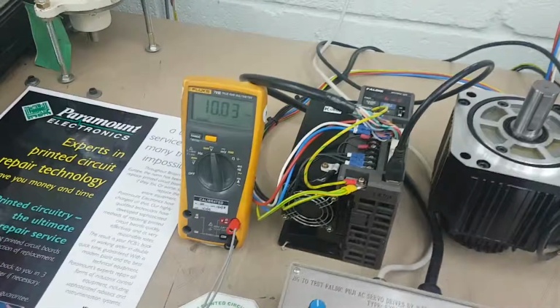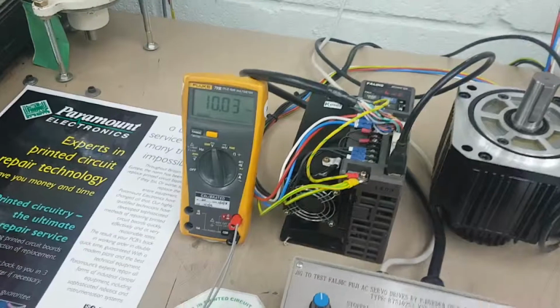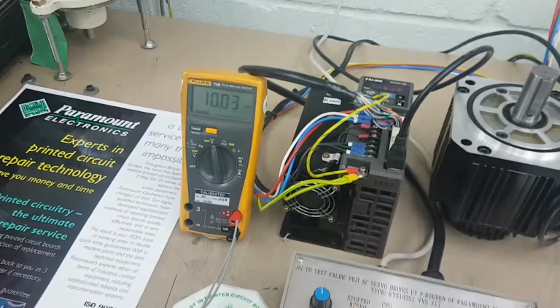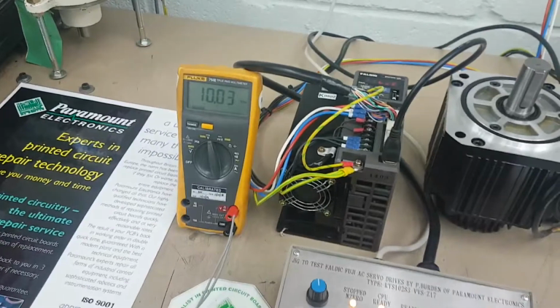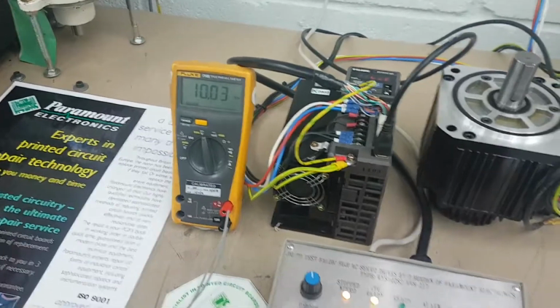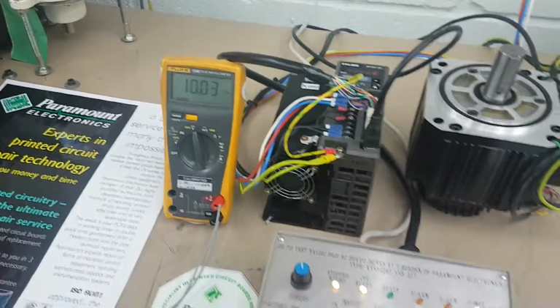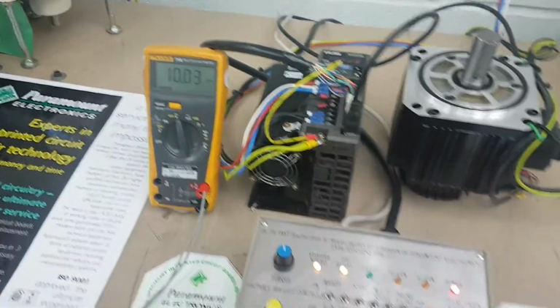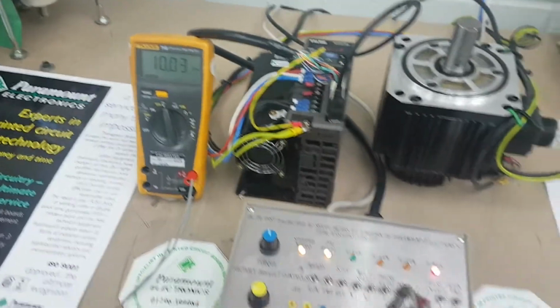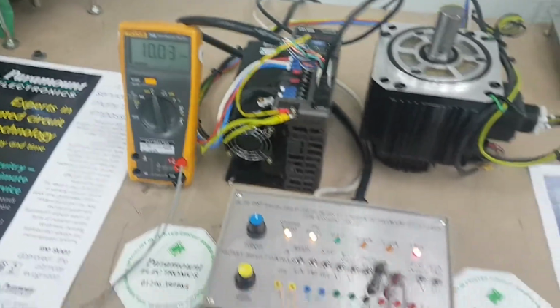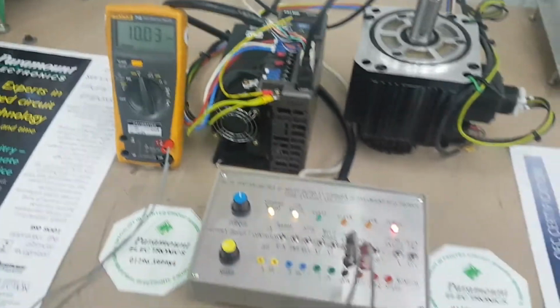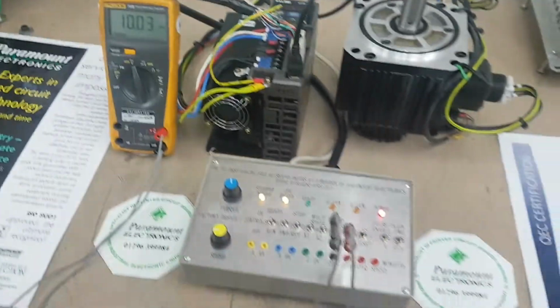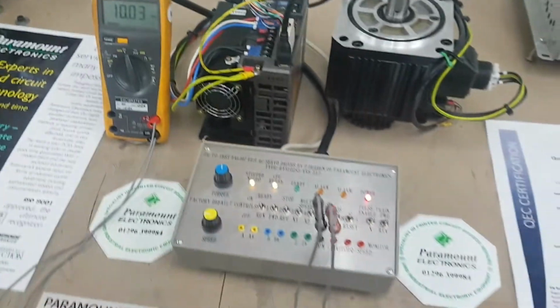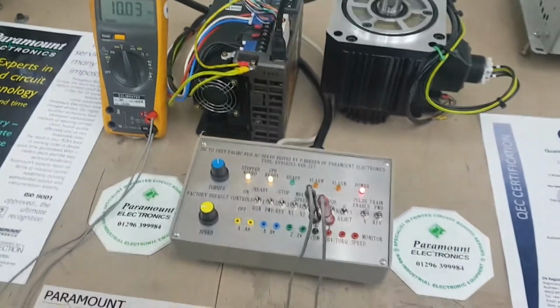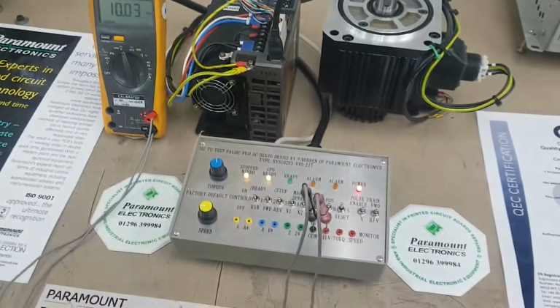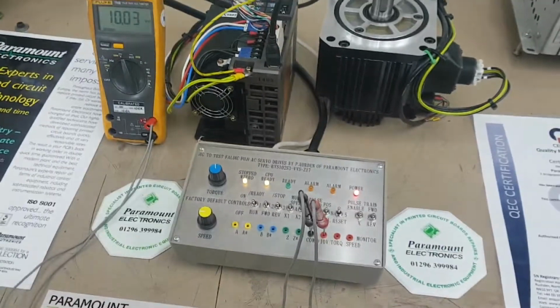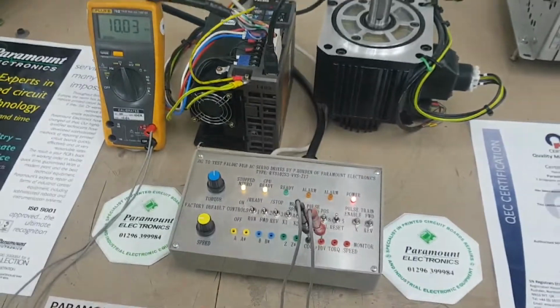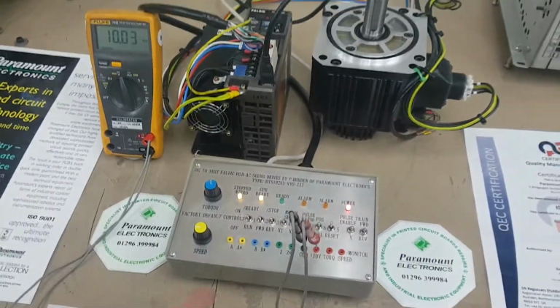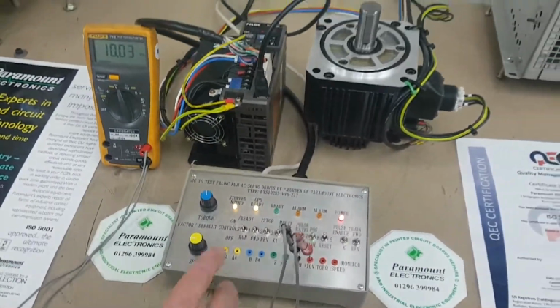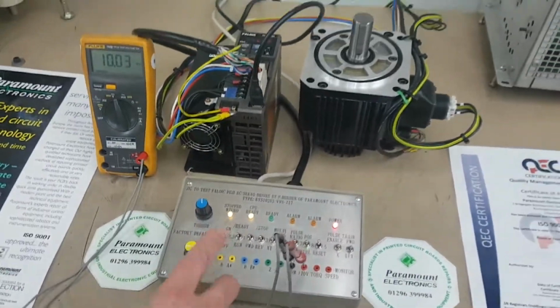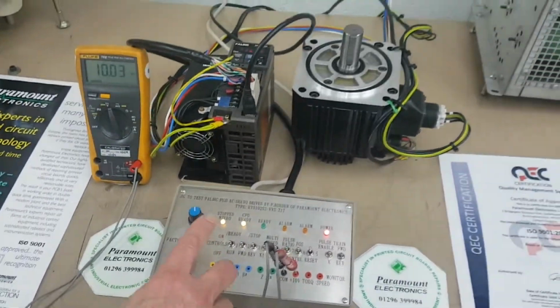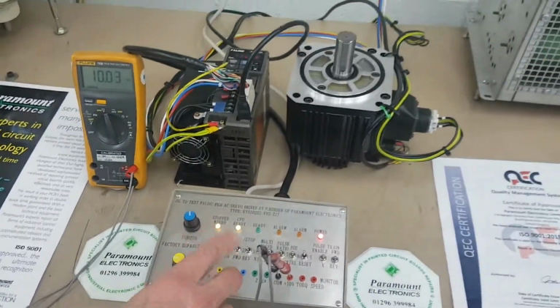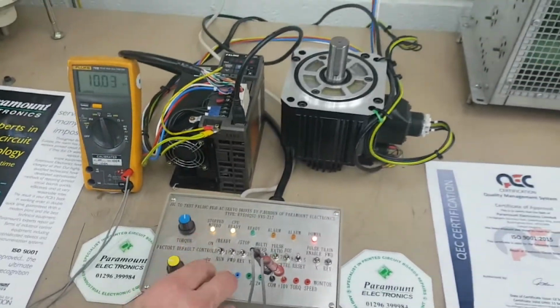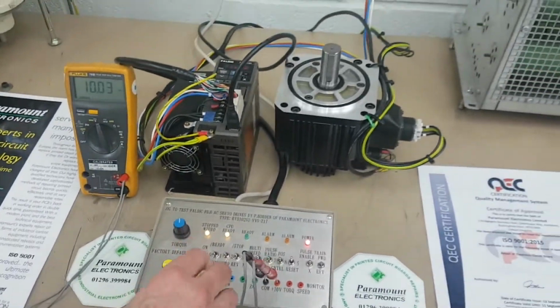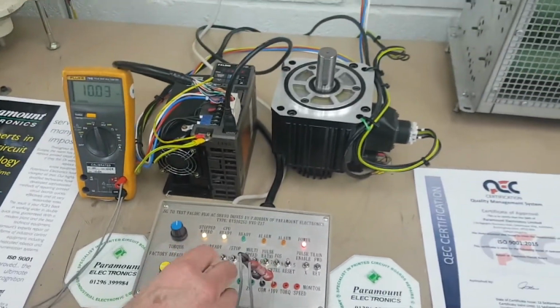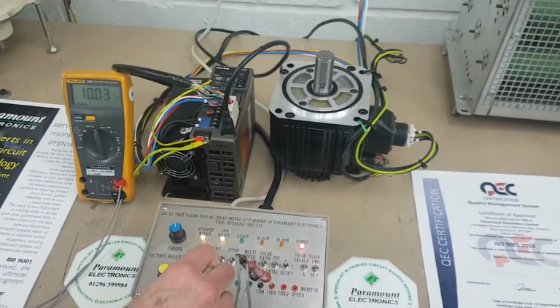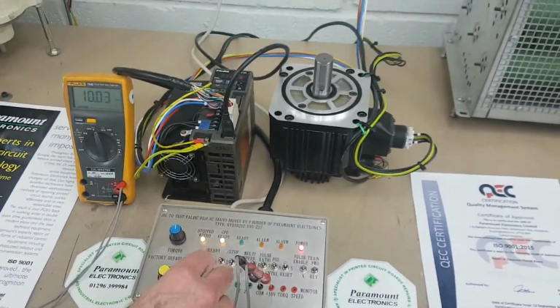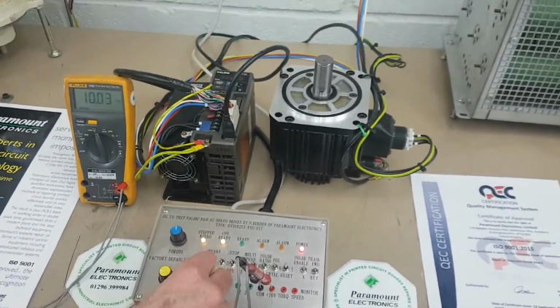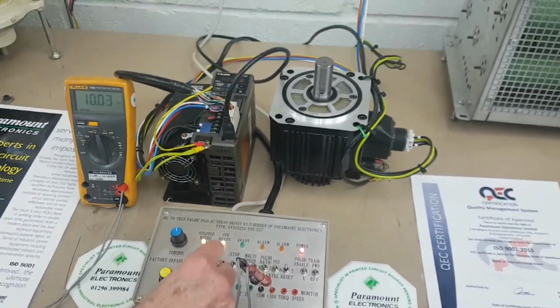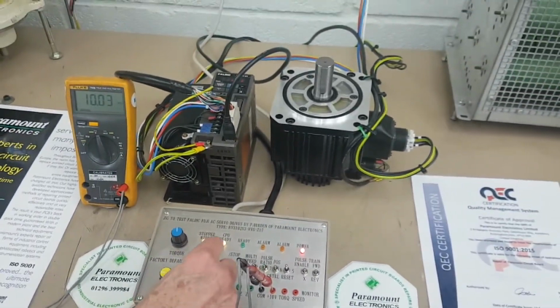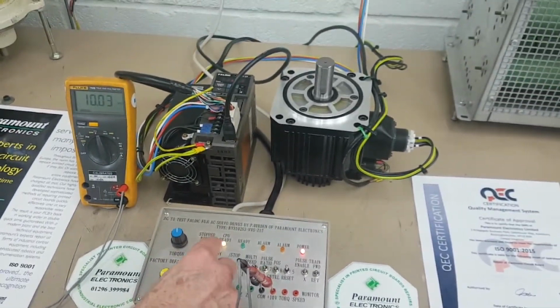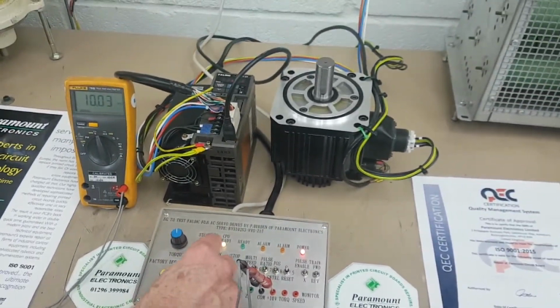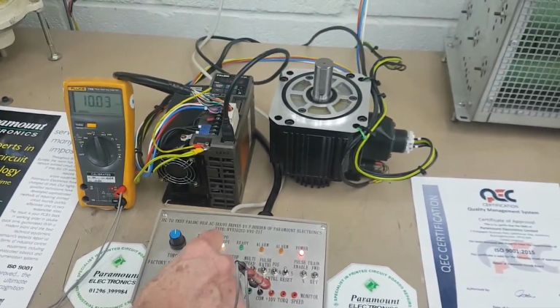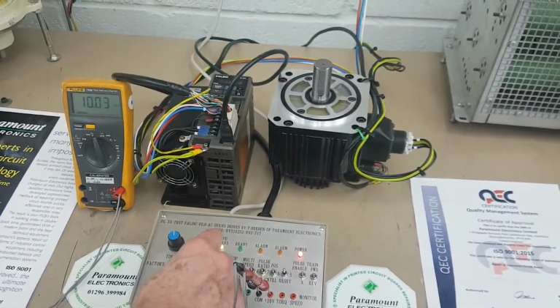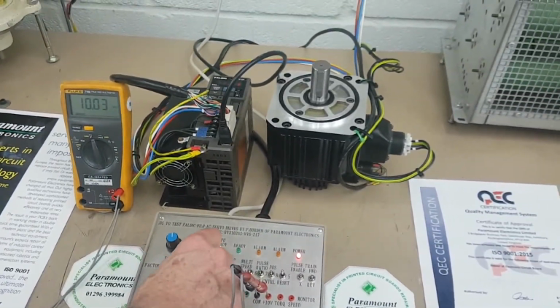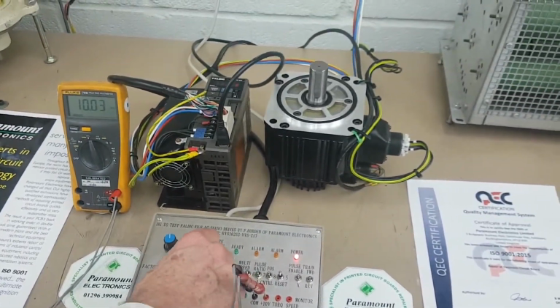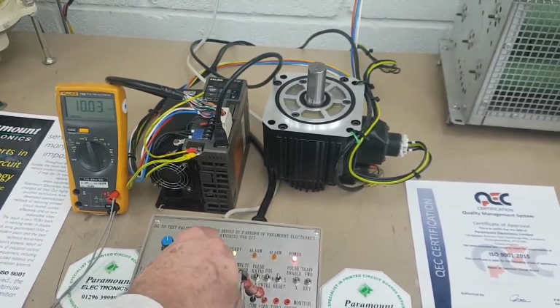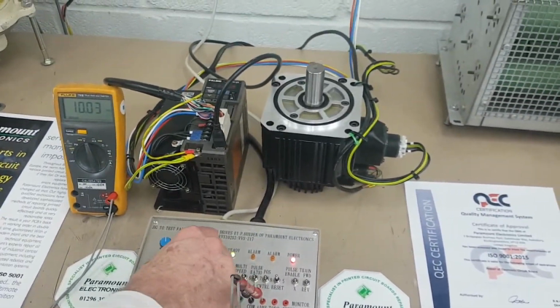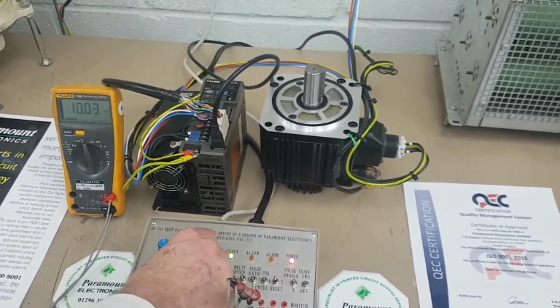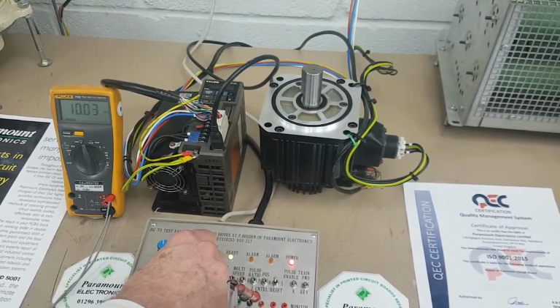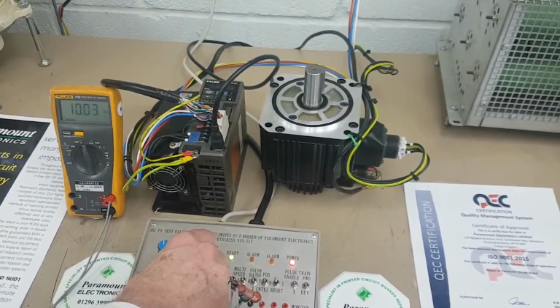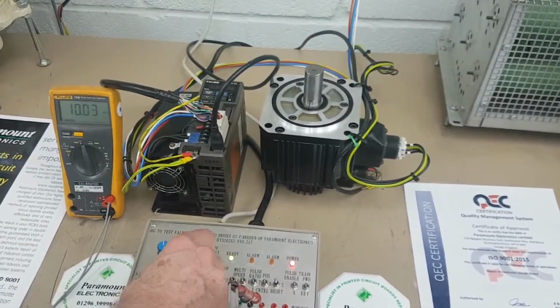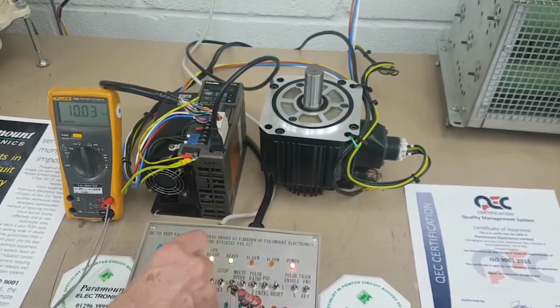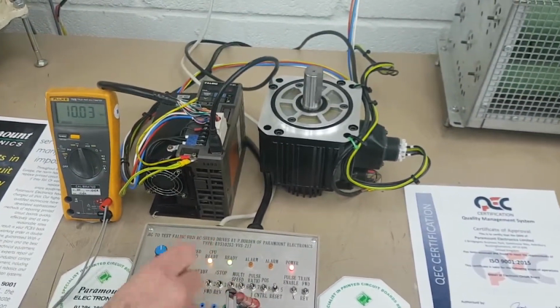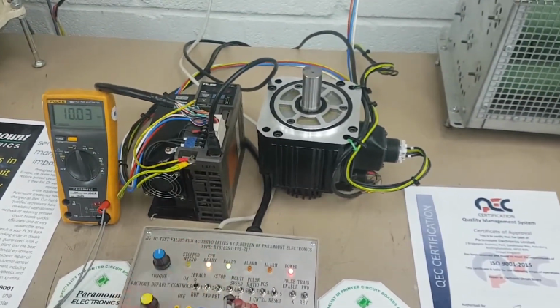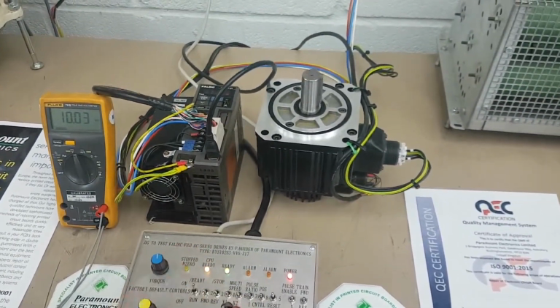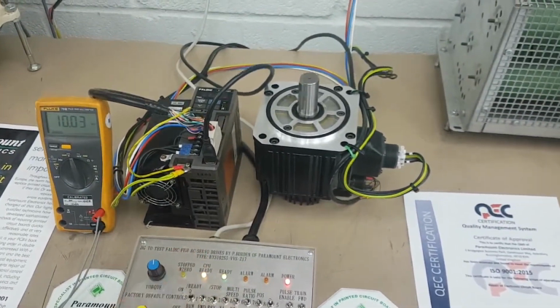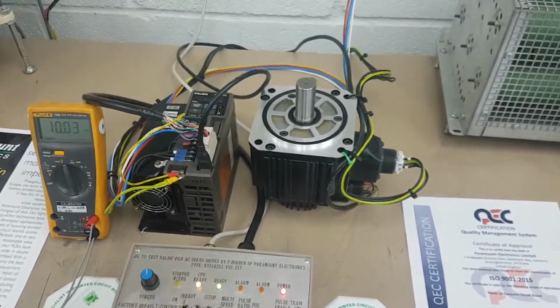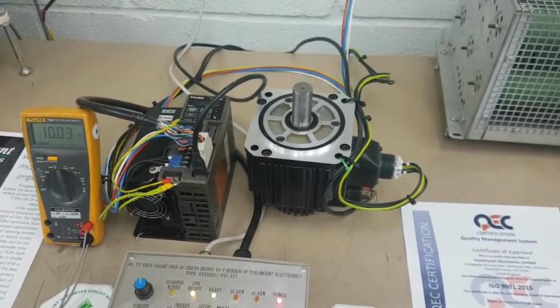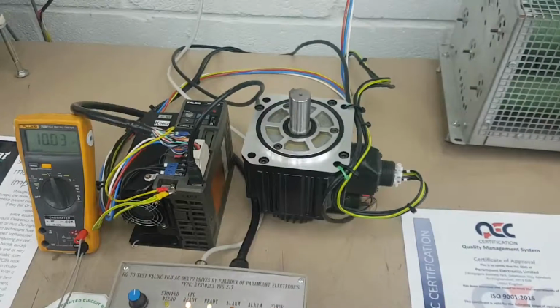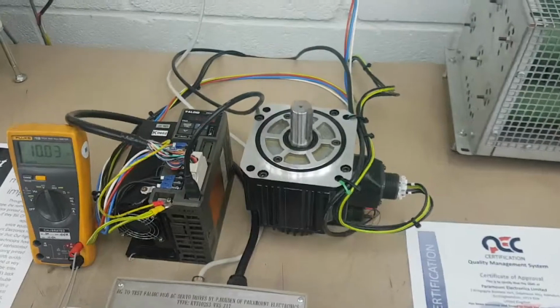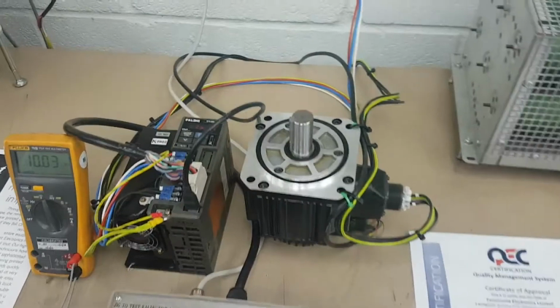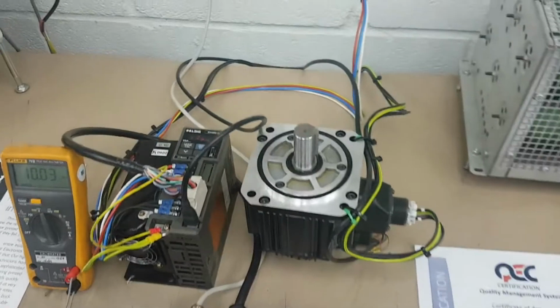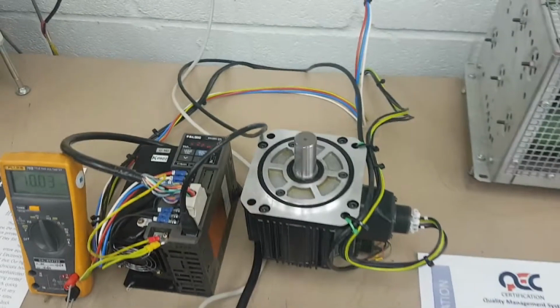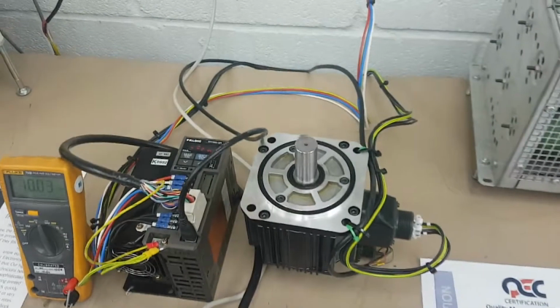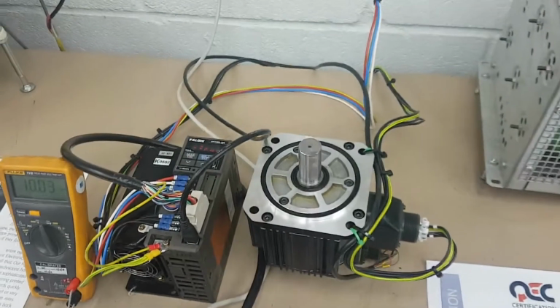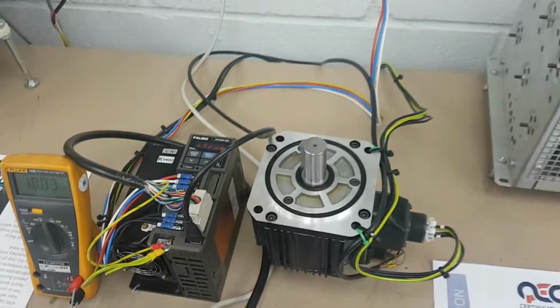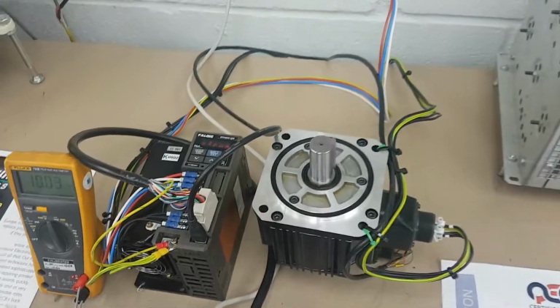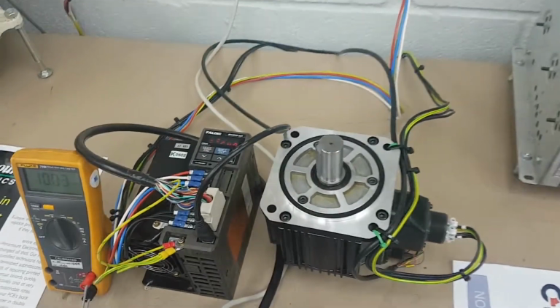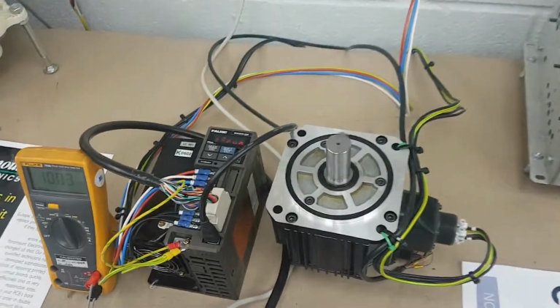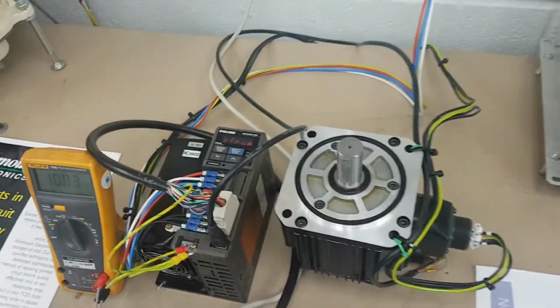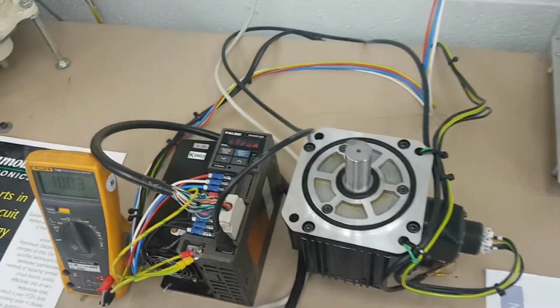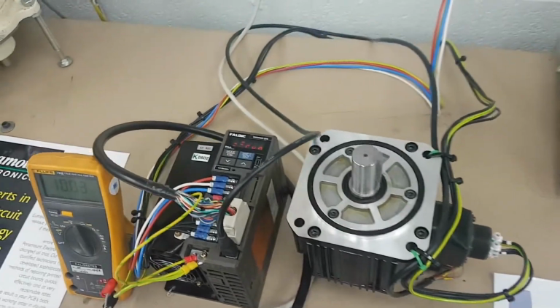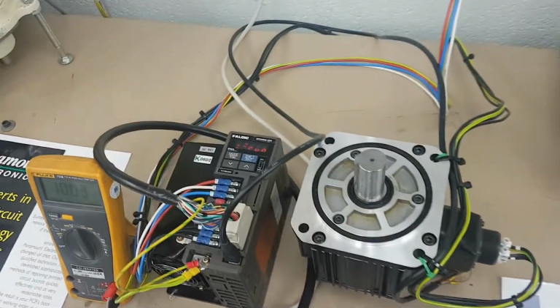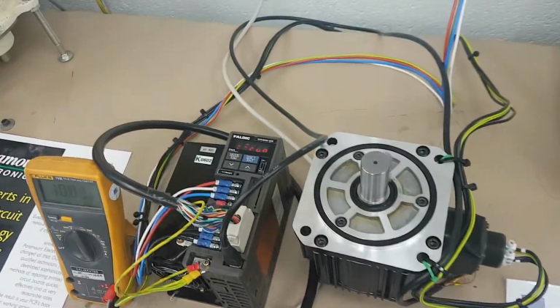It's ready to run and I'm going to make it run. There we go — it's running.